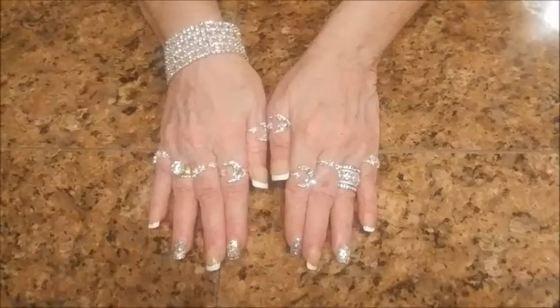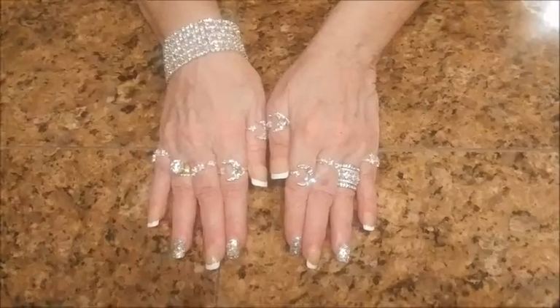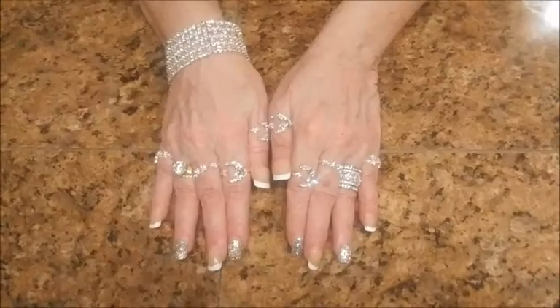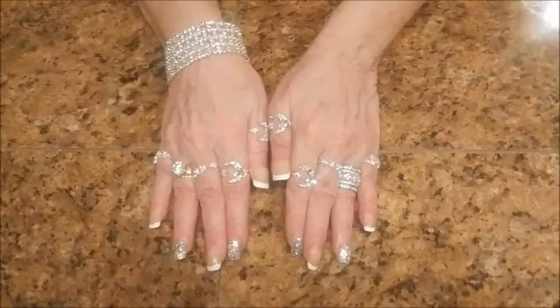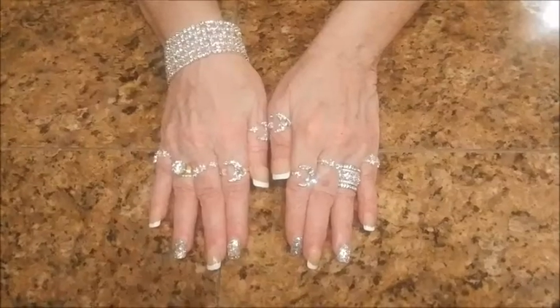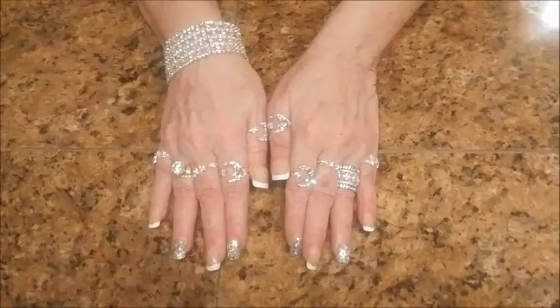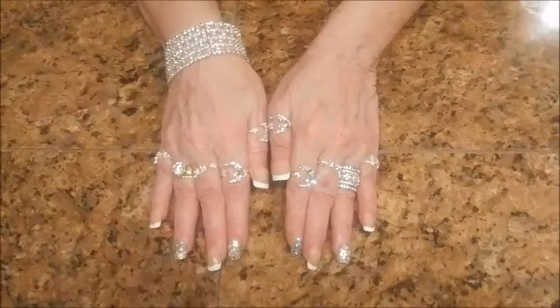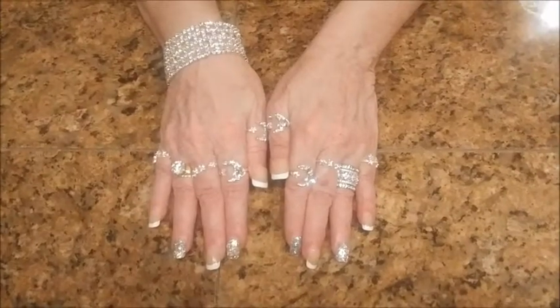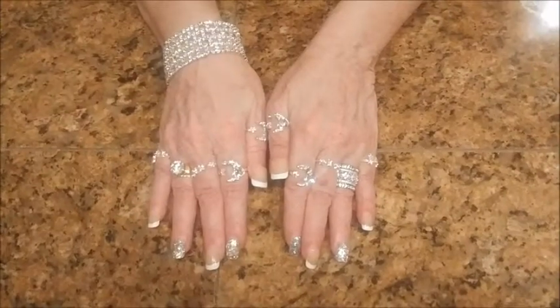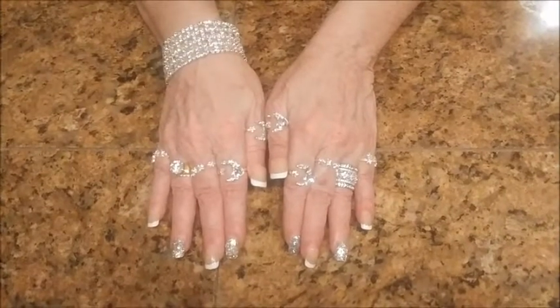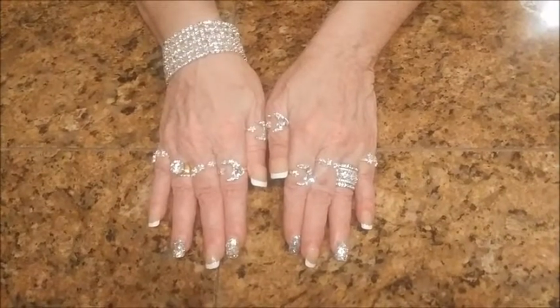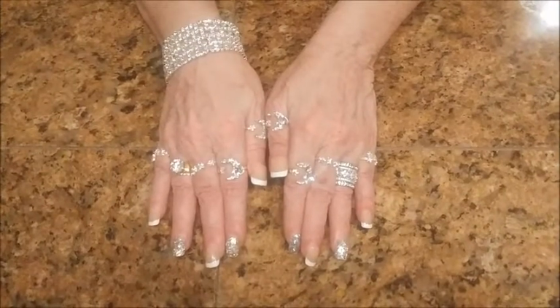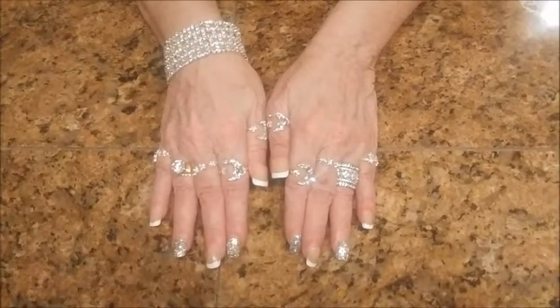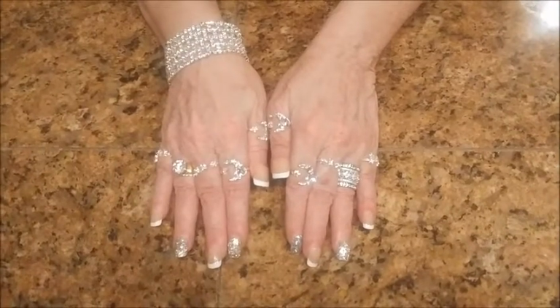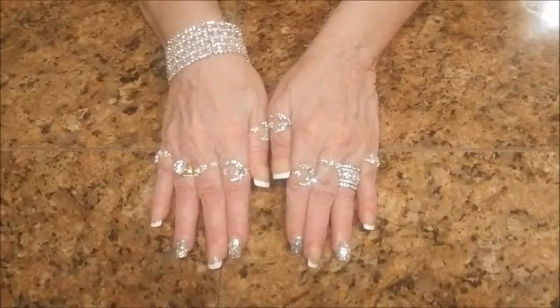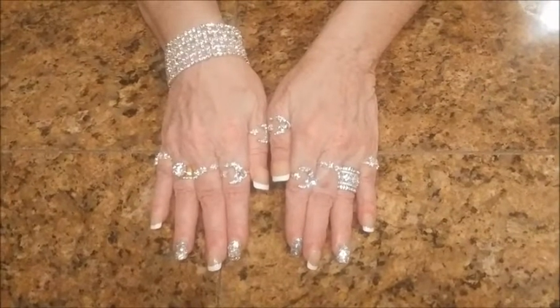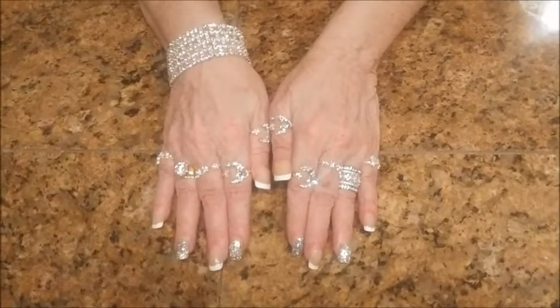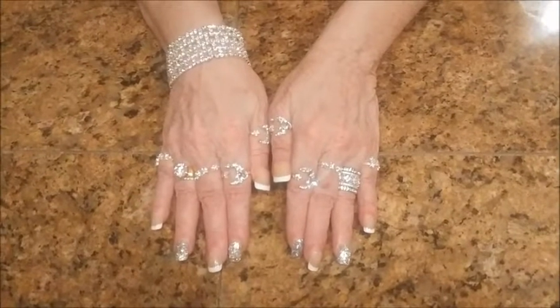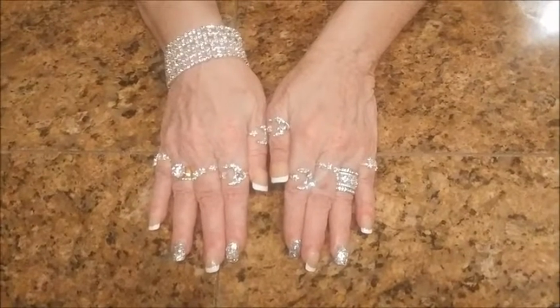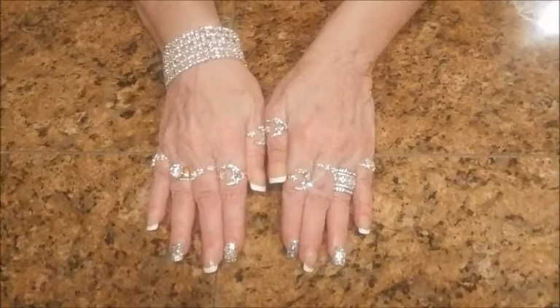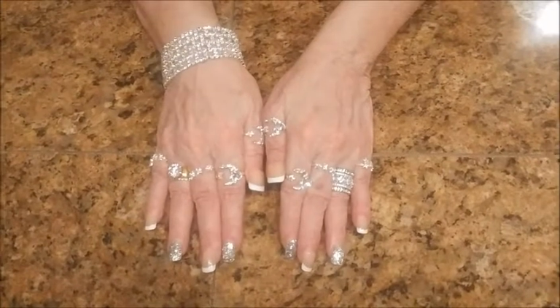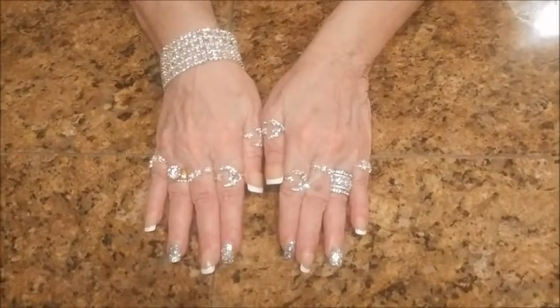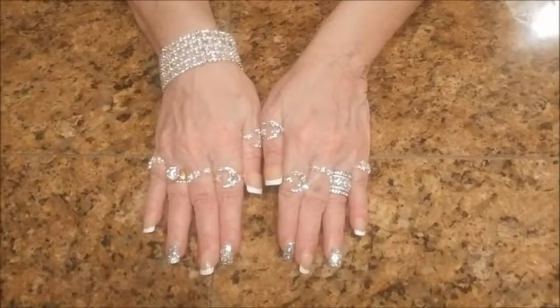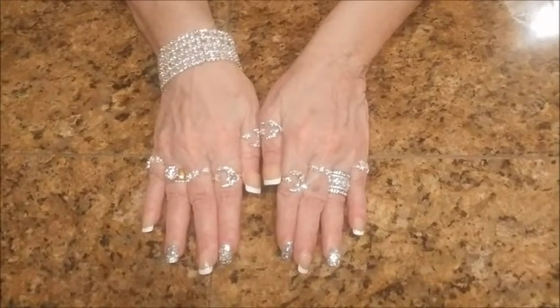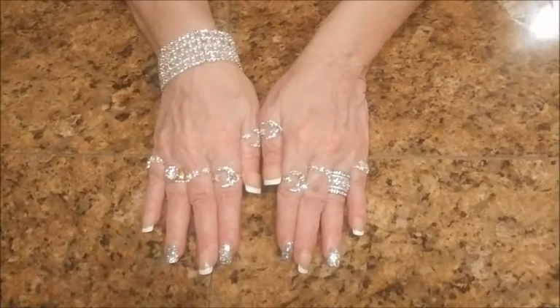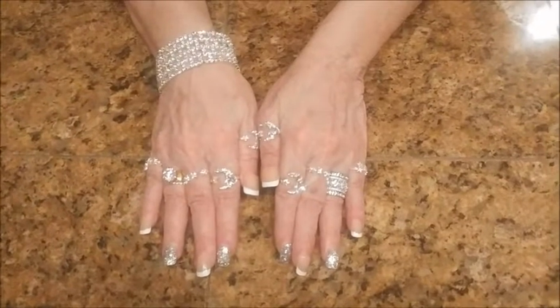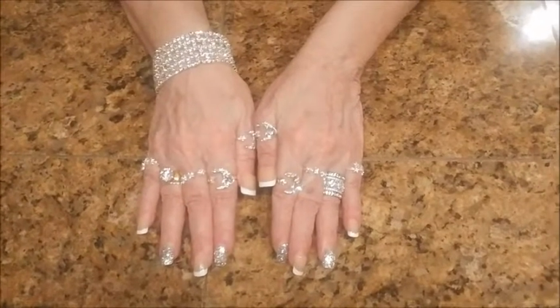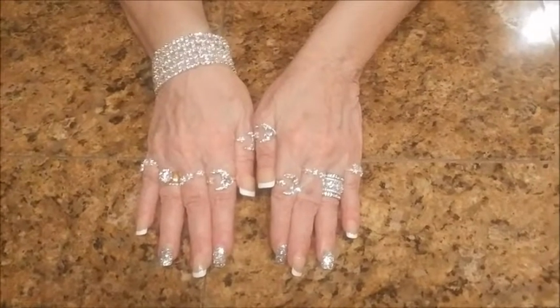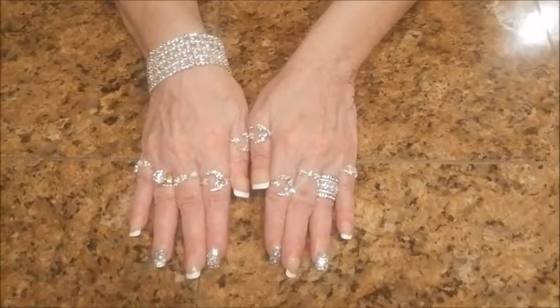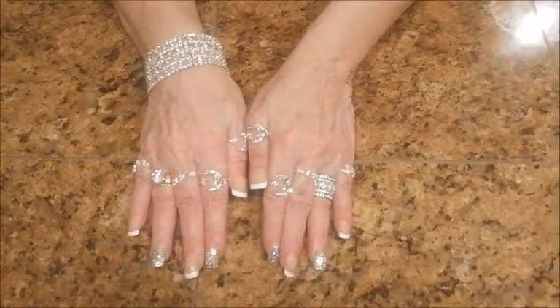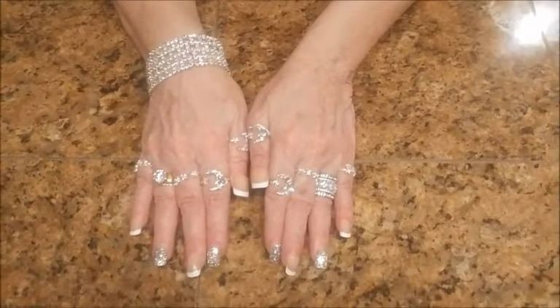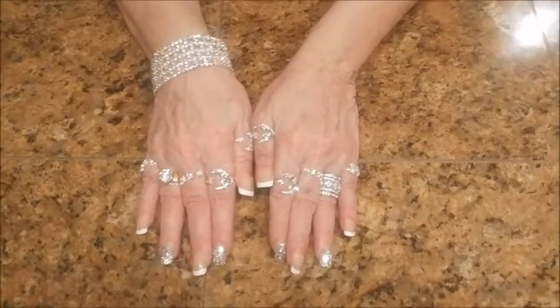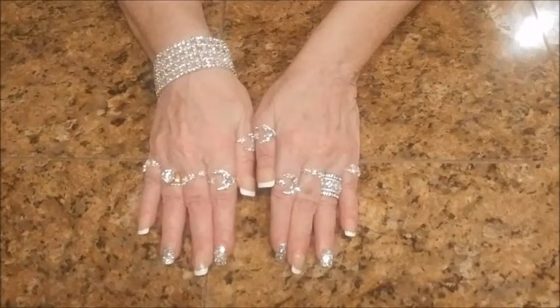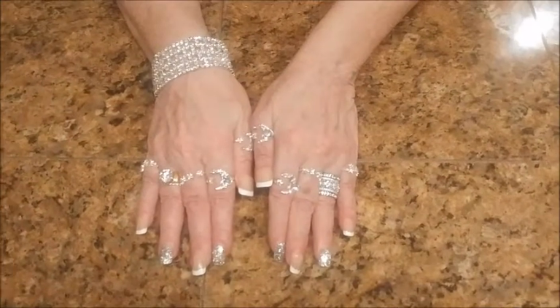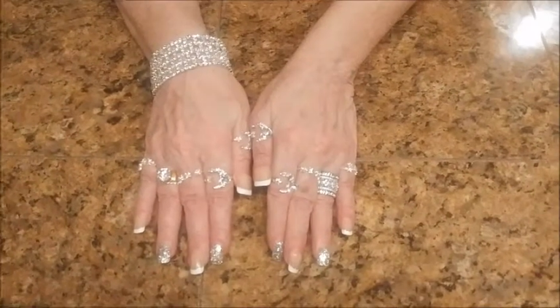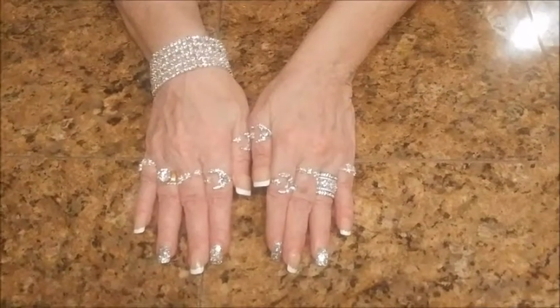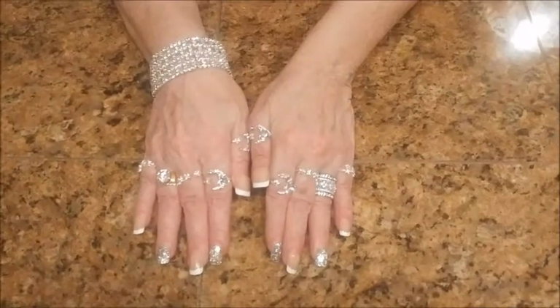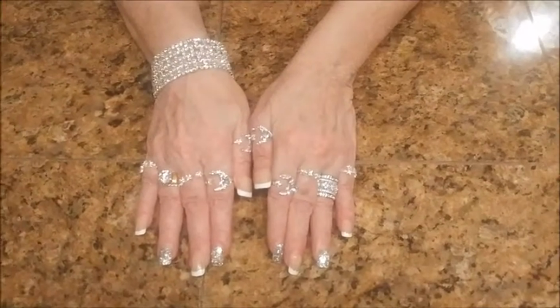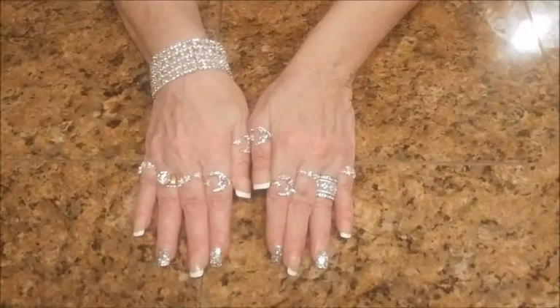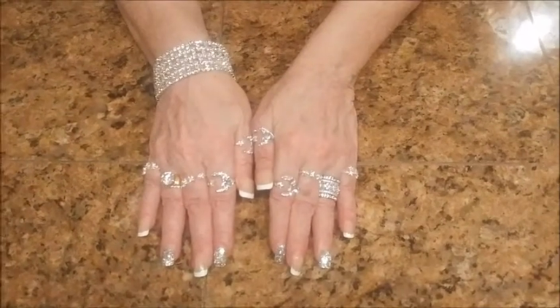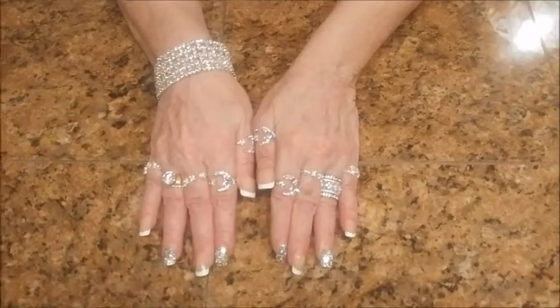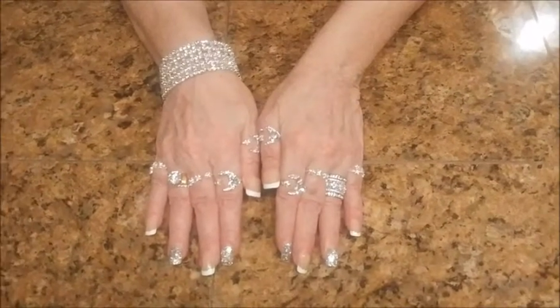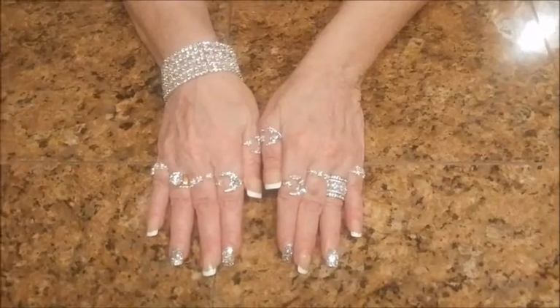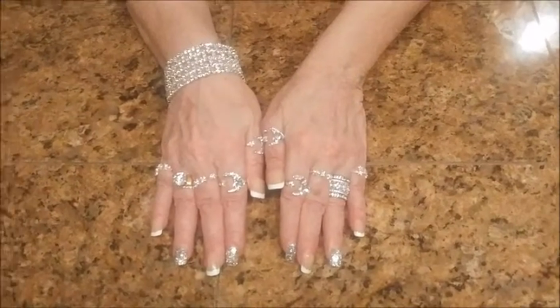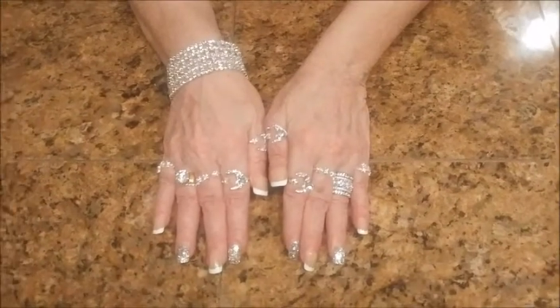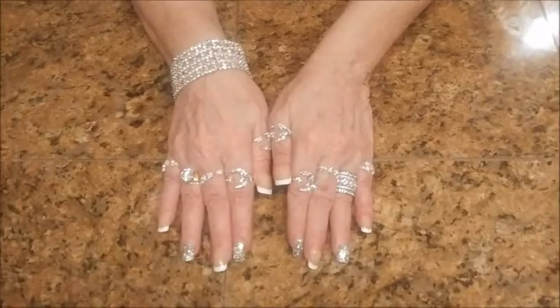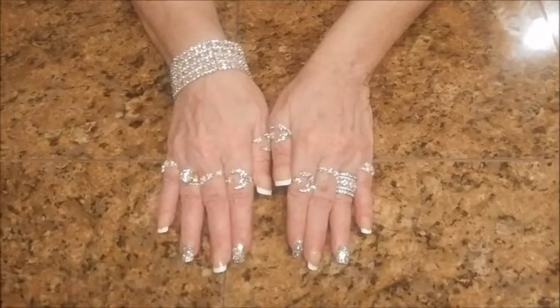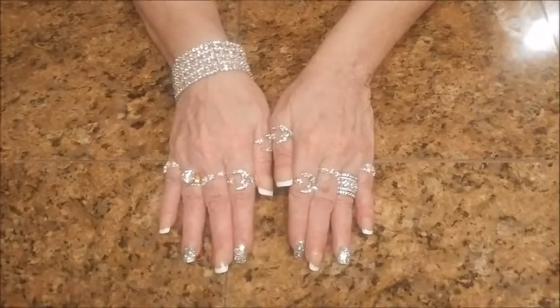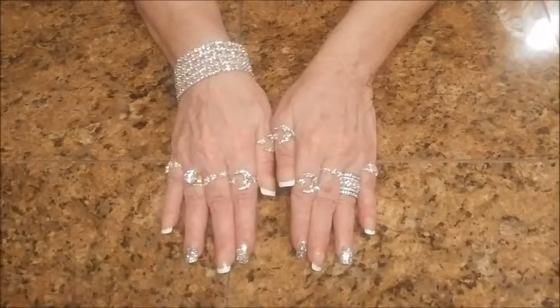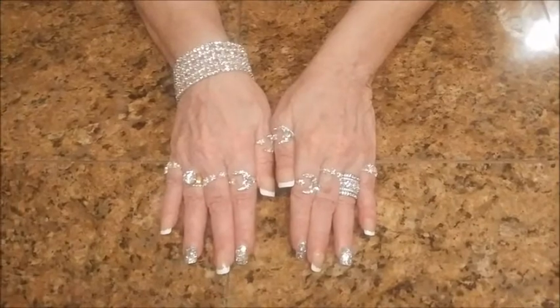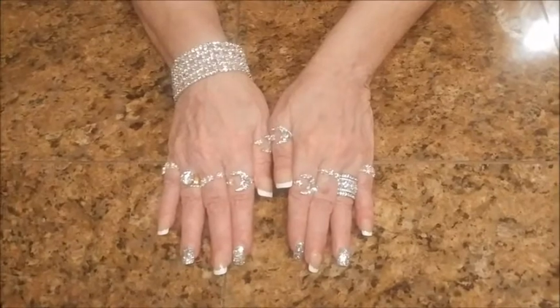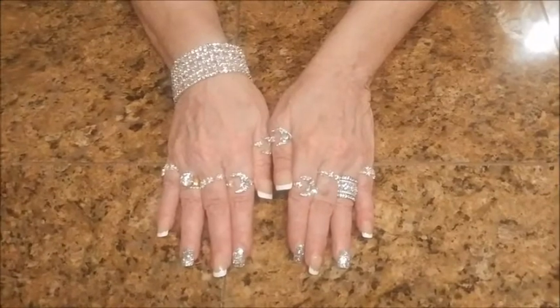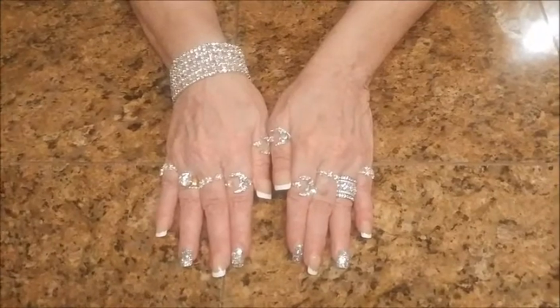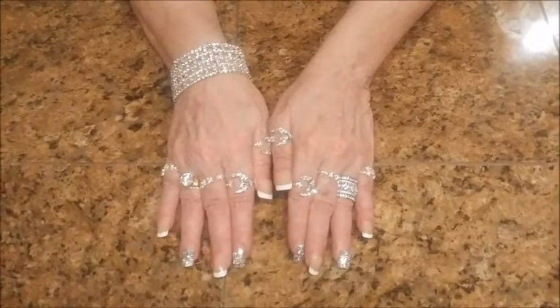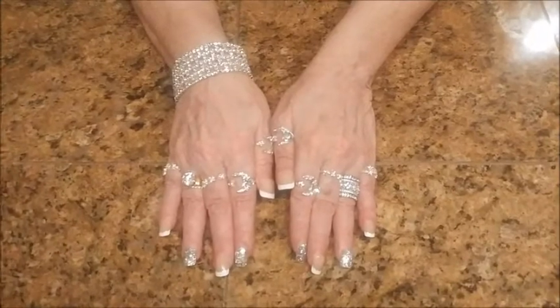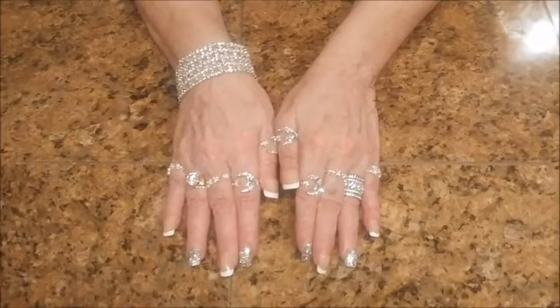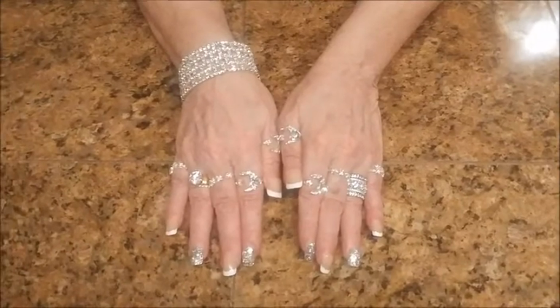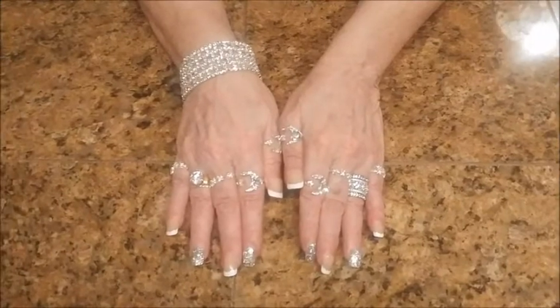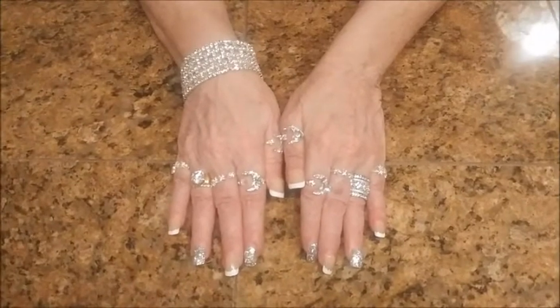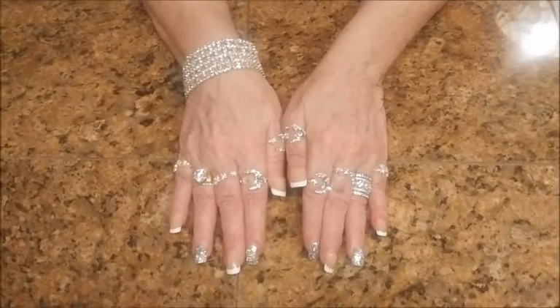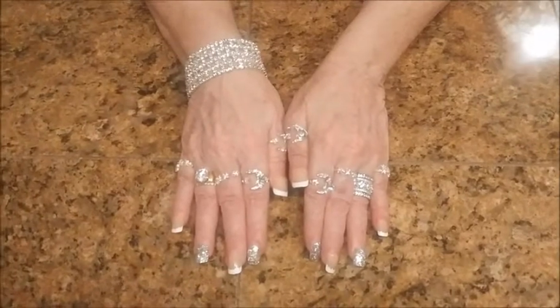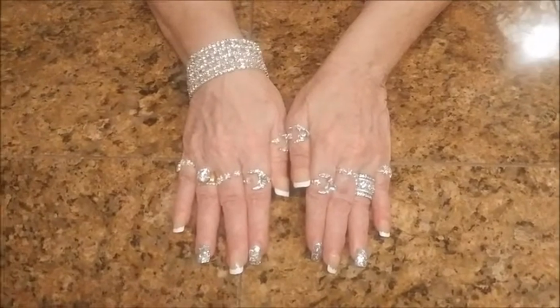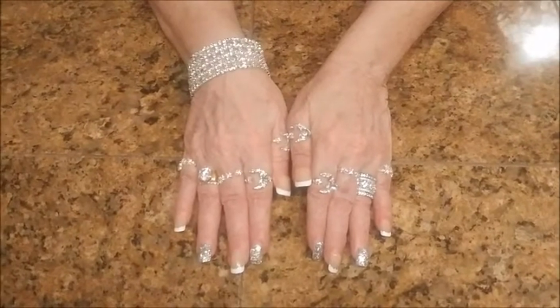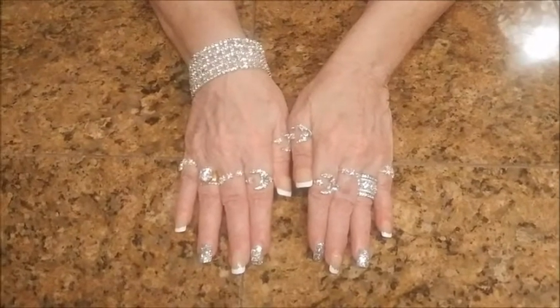Hi, my name is Madeline. Welcome to my channel, Dollhouses, Miniatures, and More by Madeline.